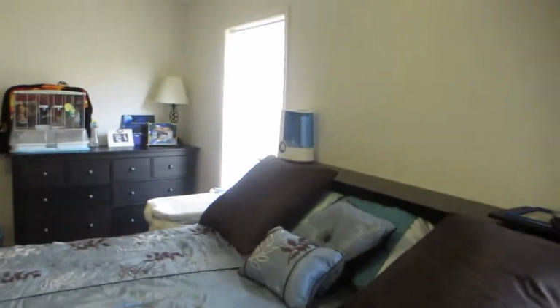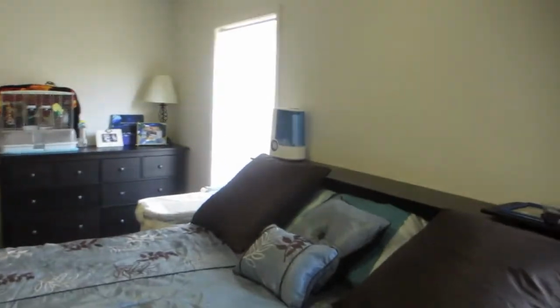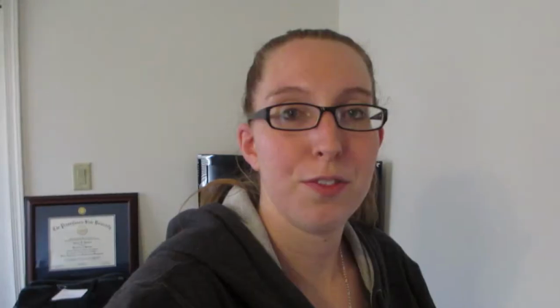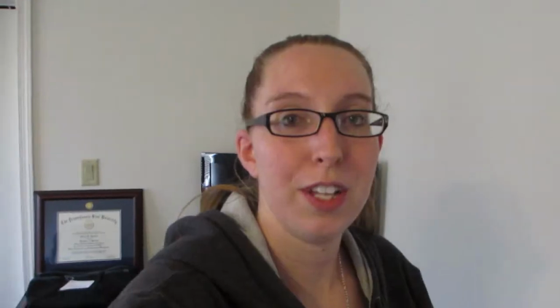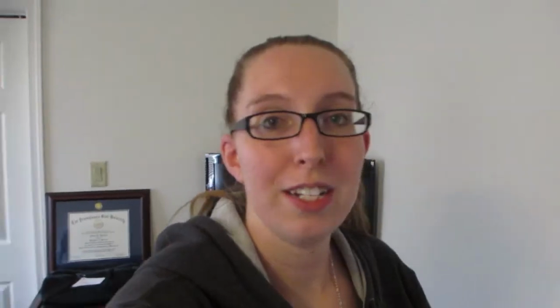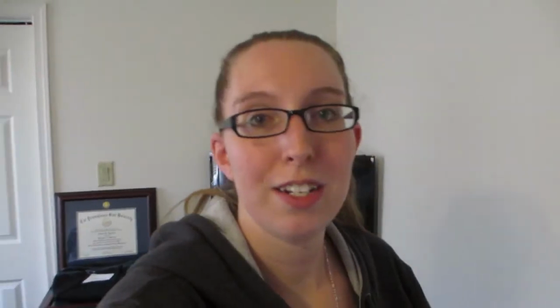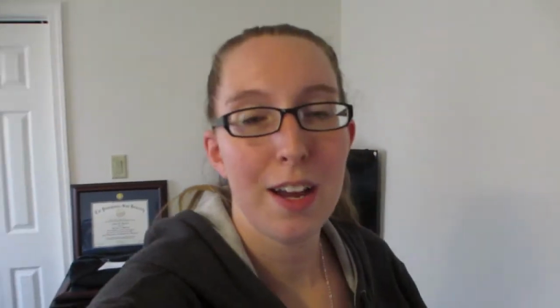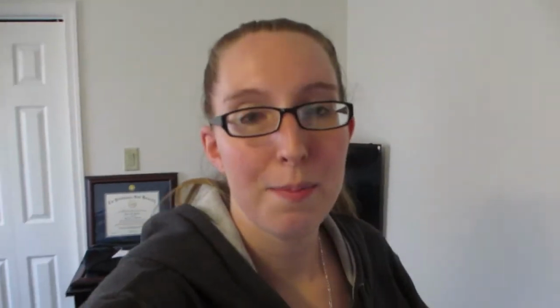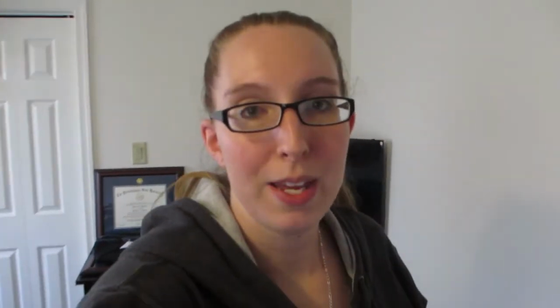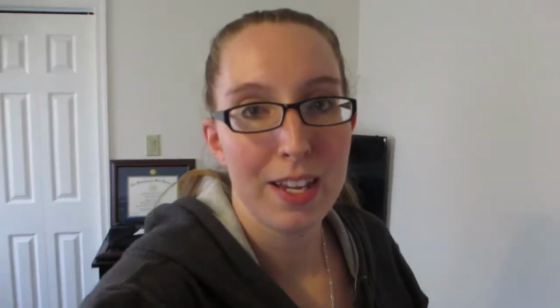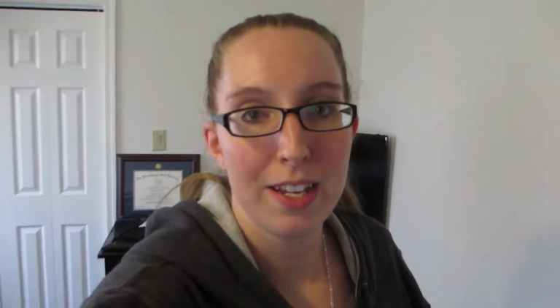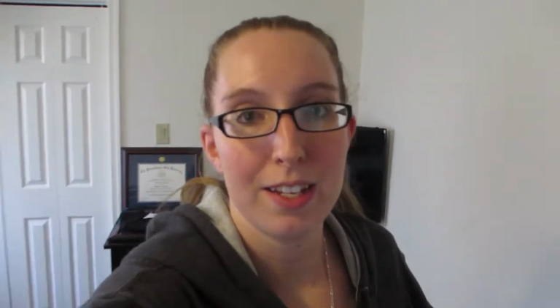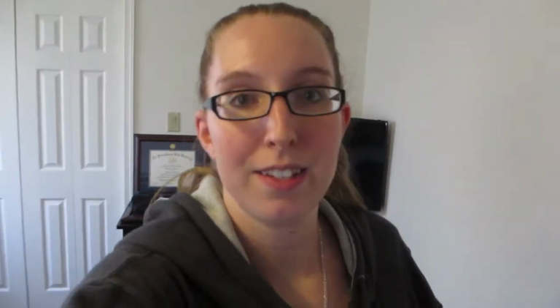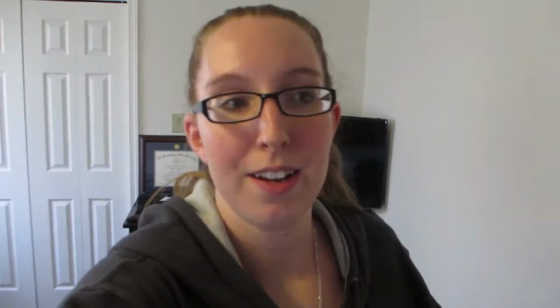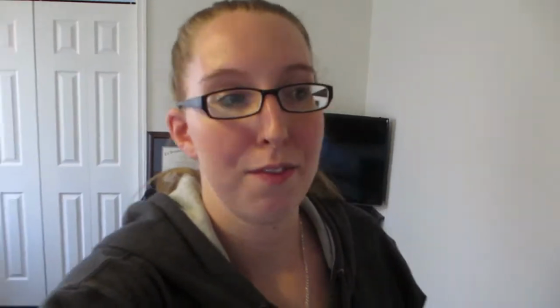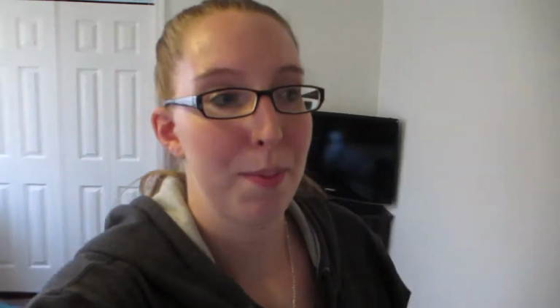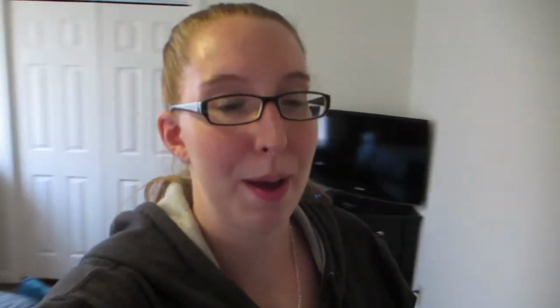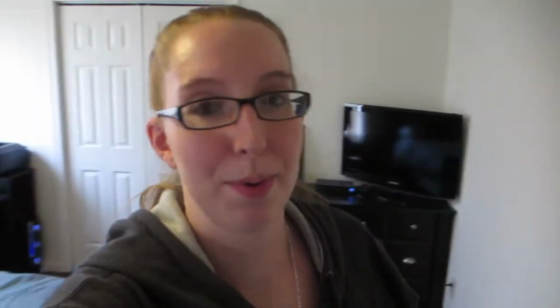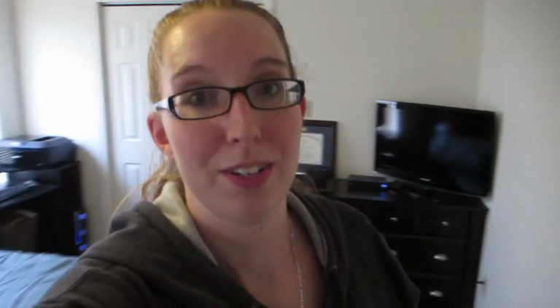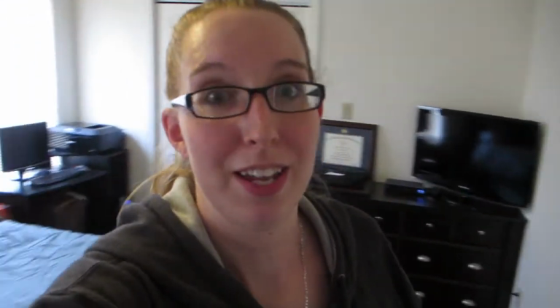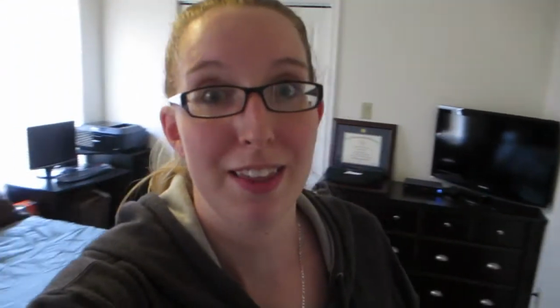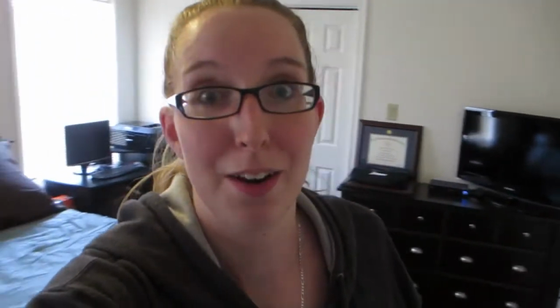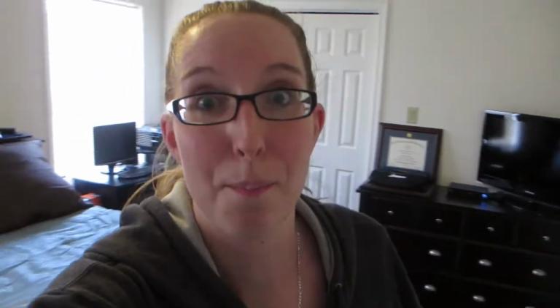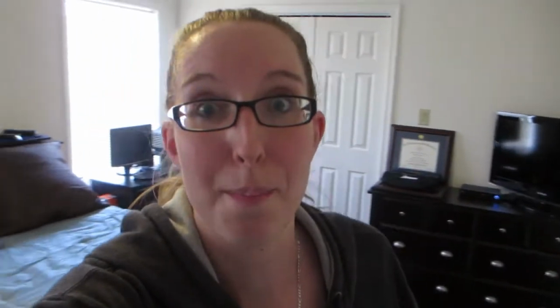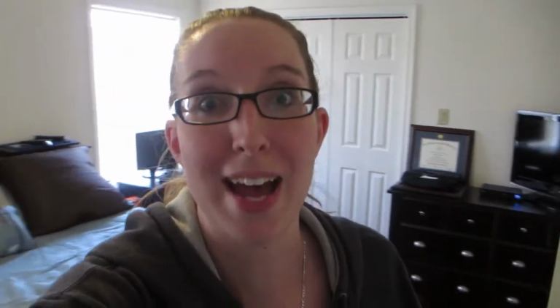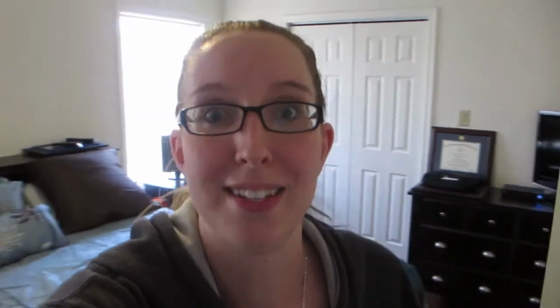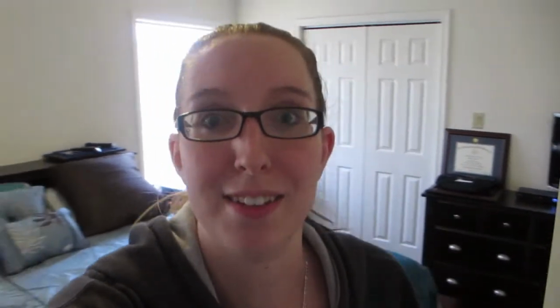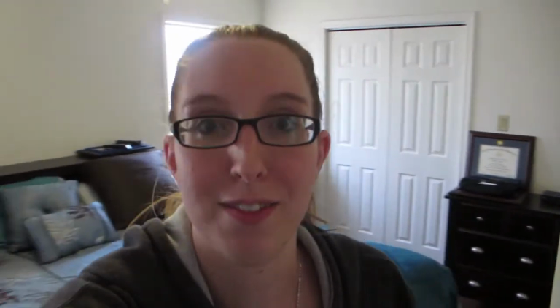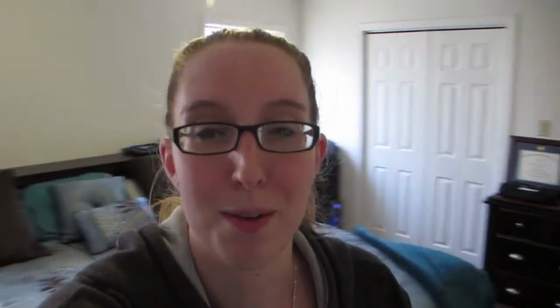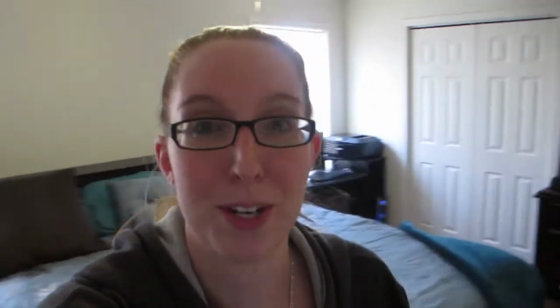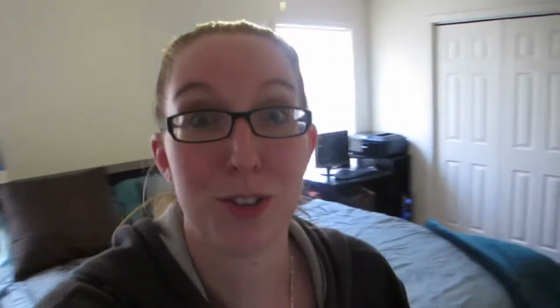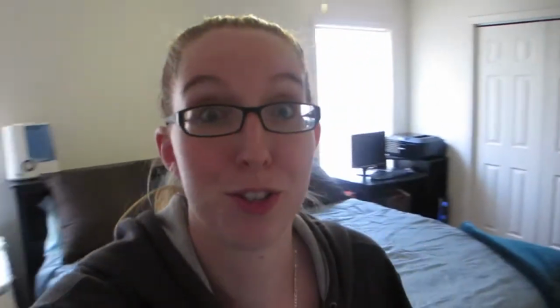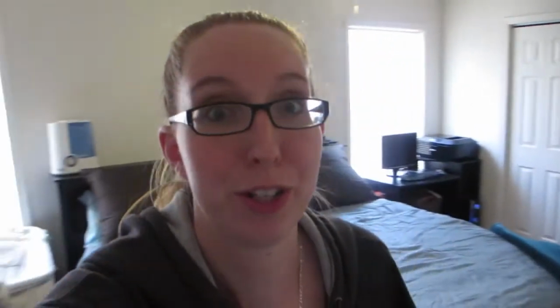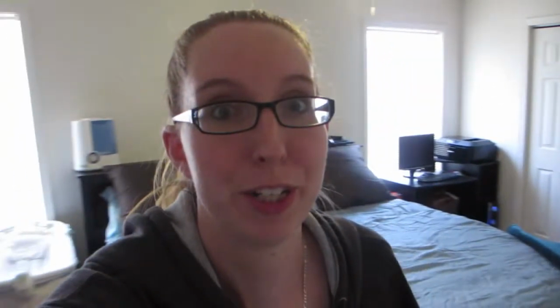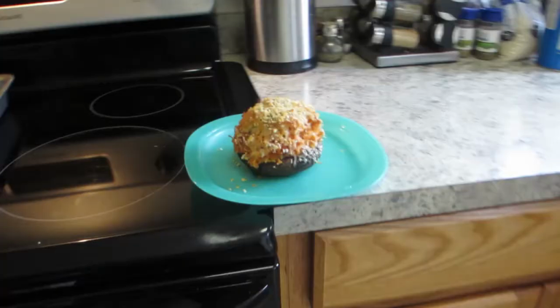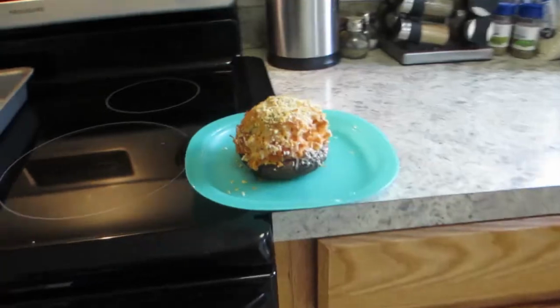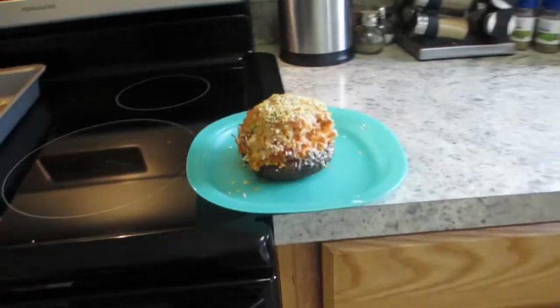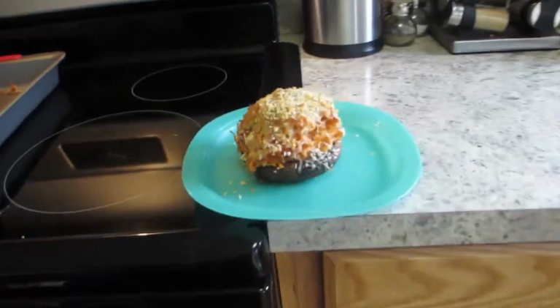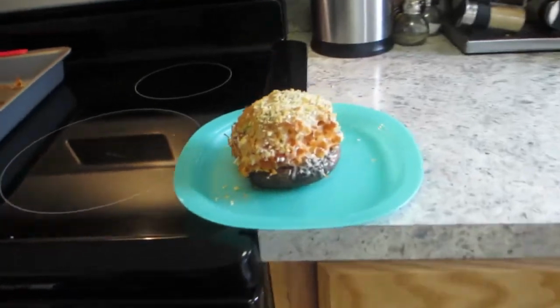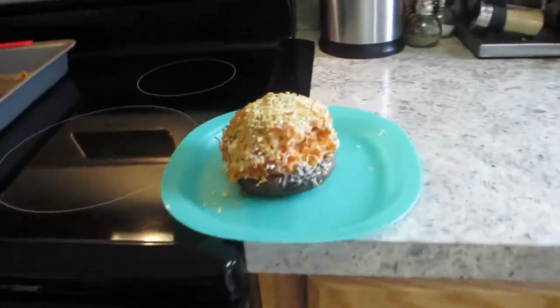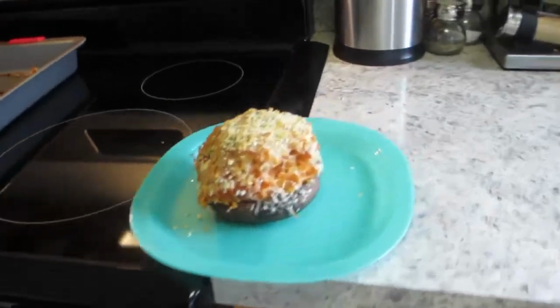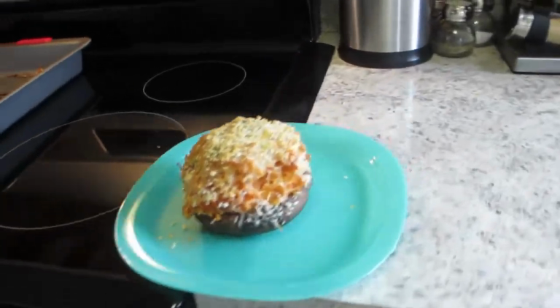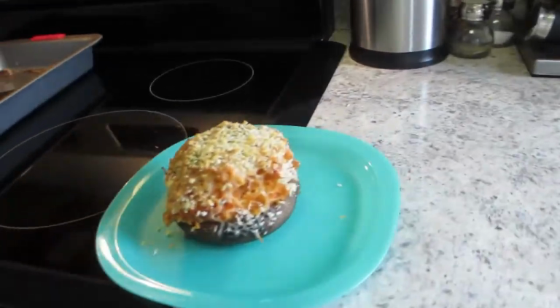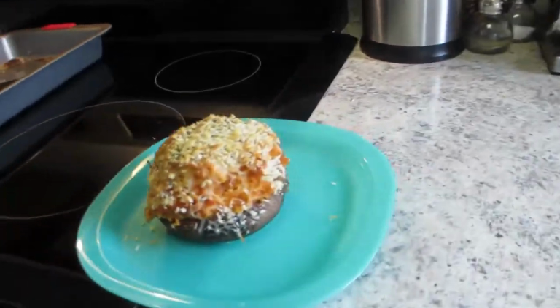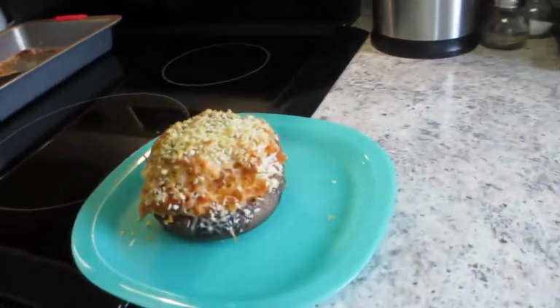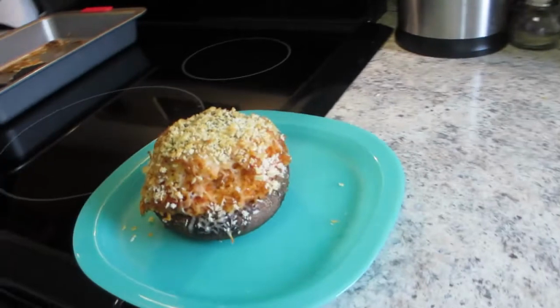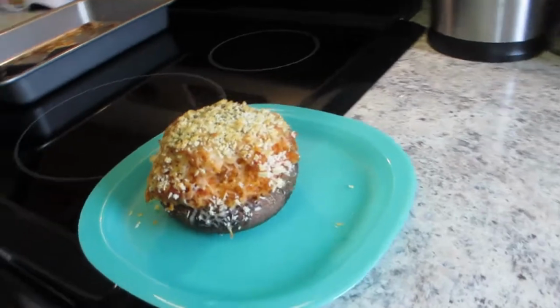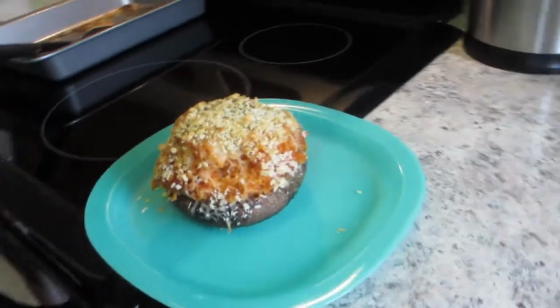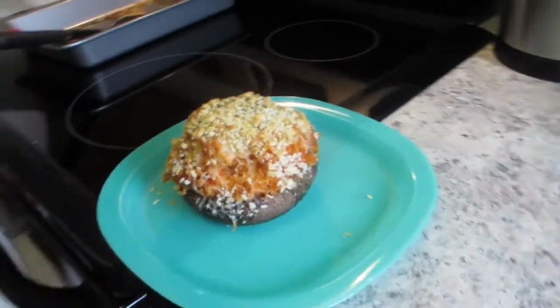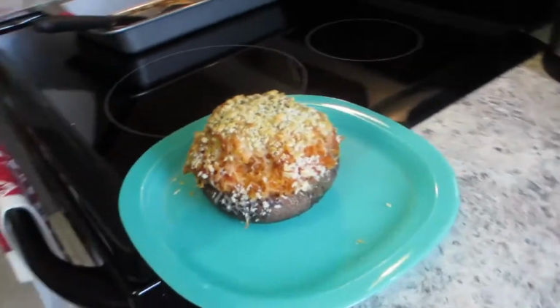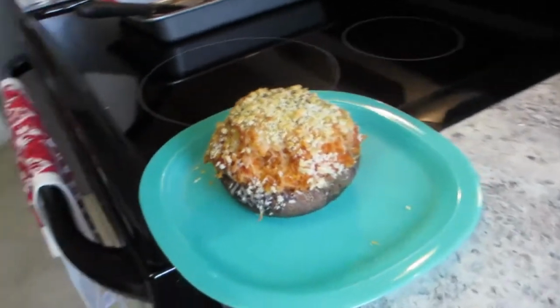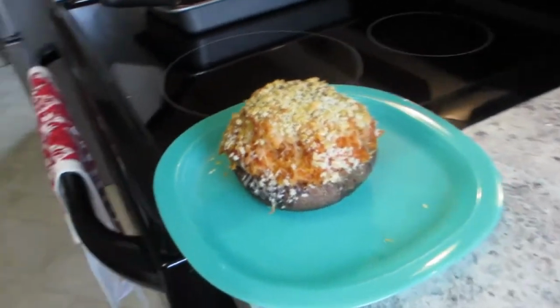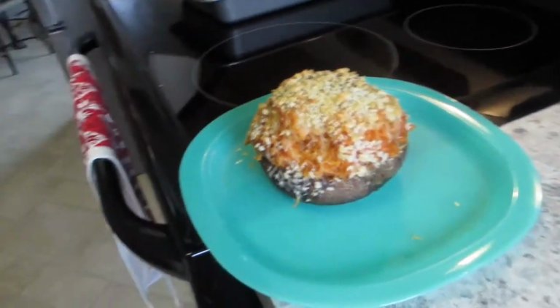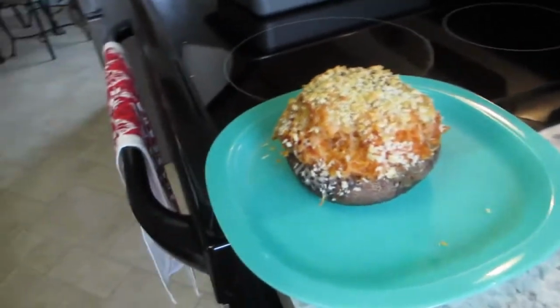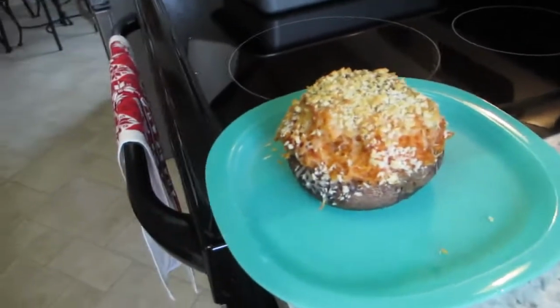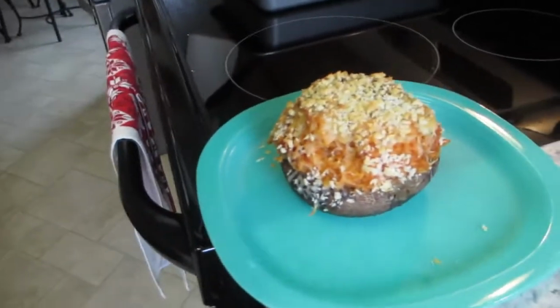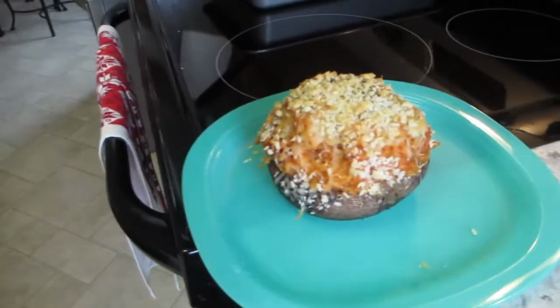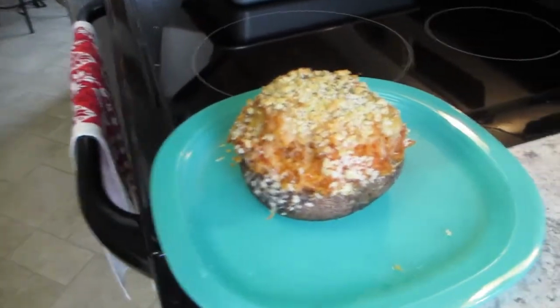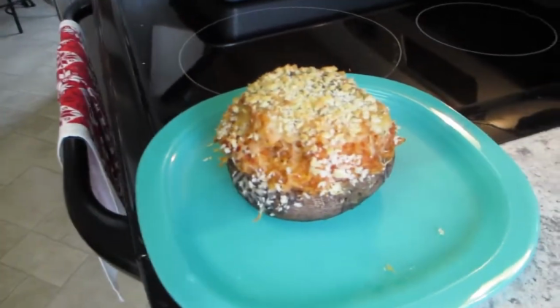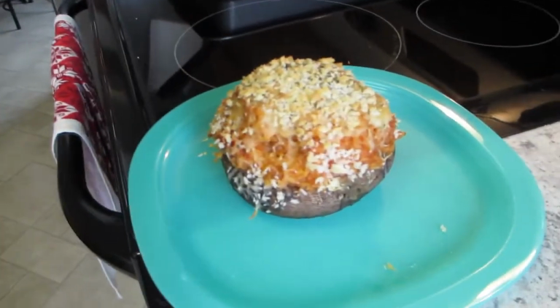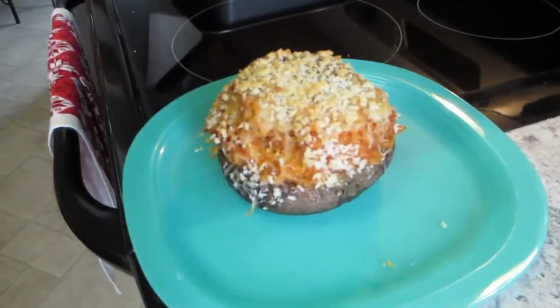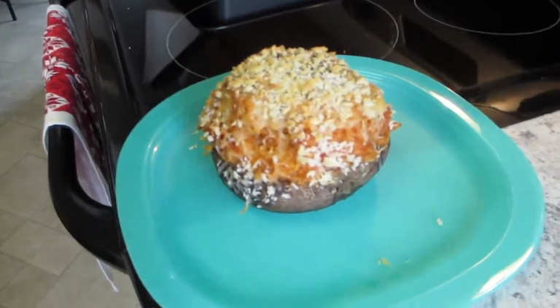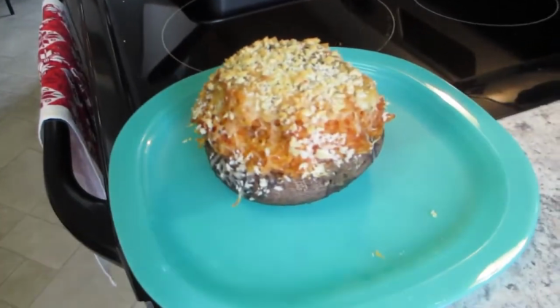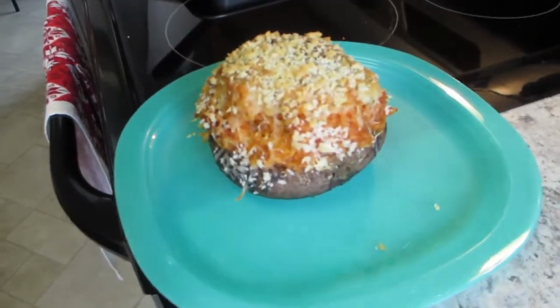For lunch I'm making stuffed peppers and they're massive. Let me go show you. So massive.